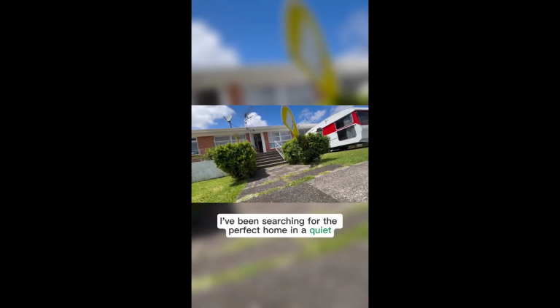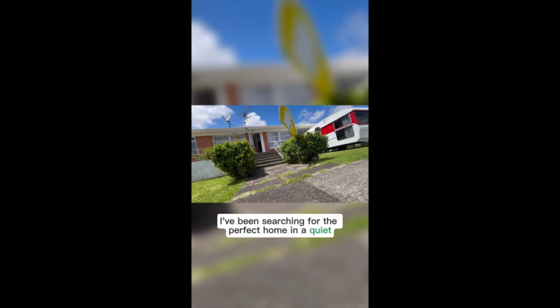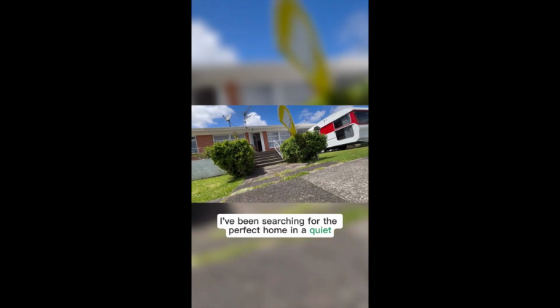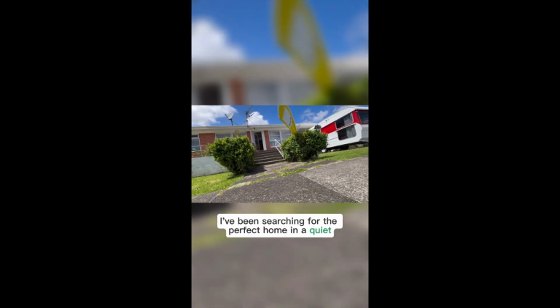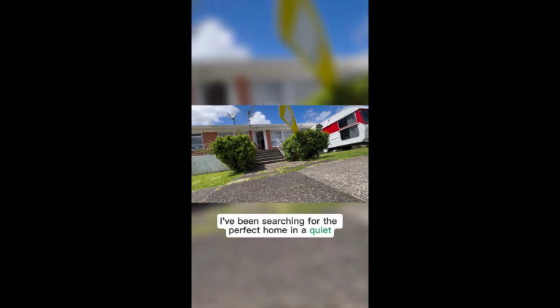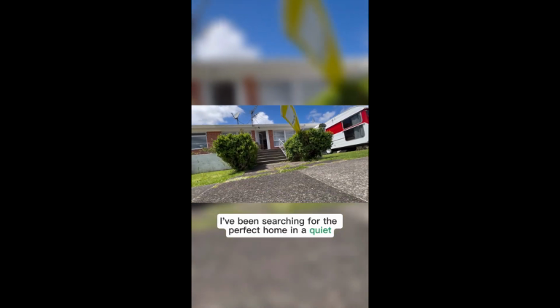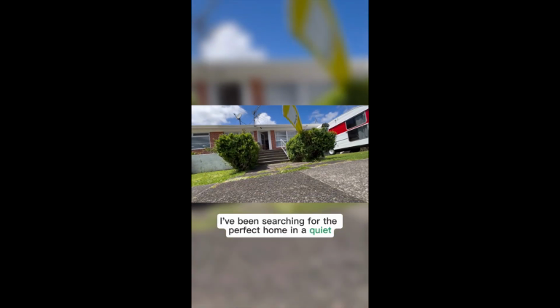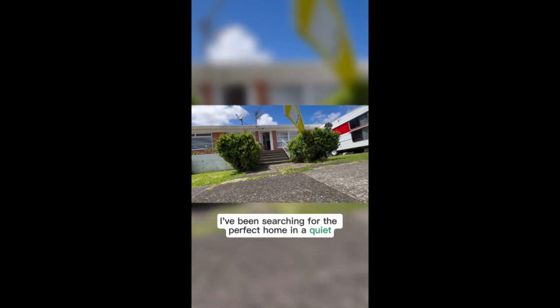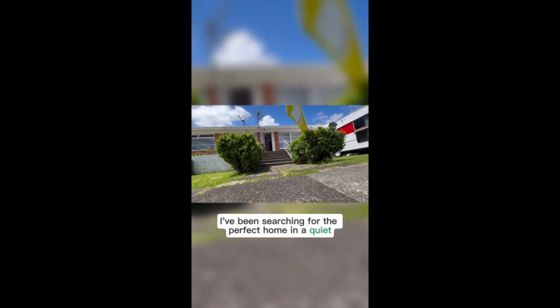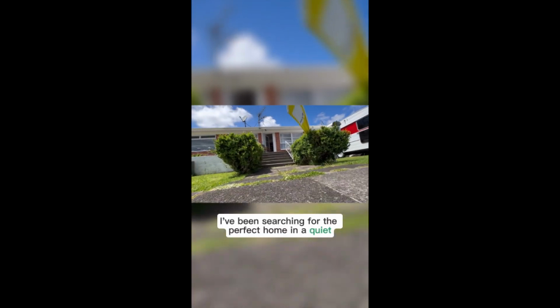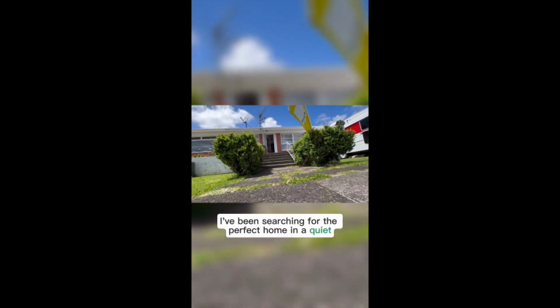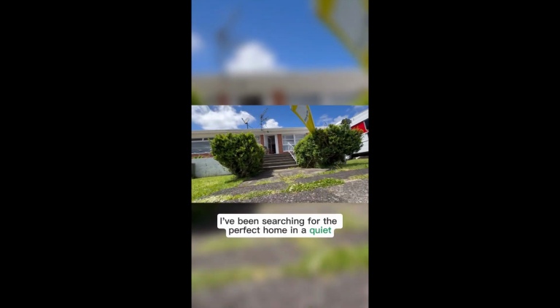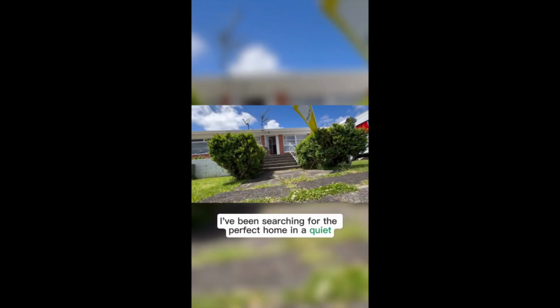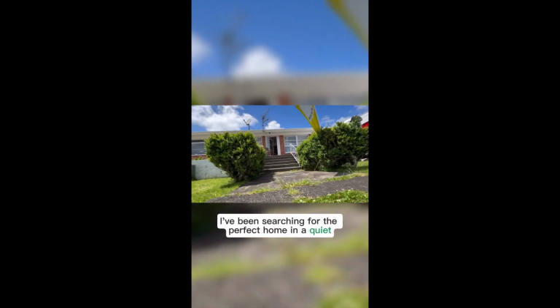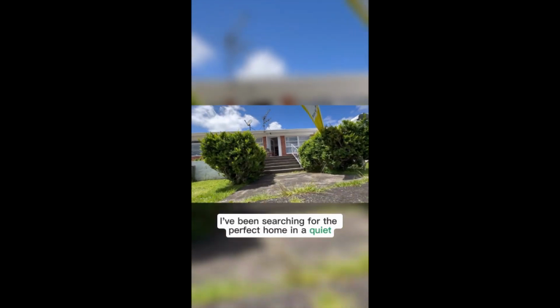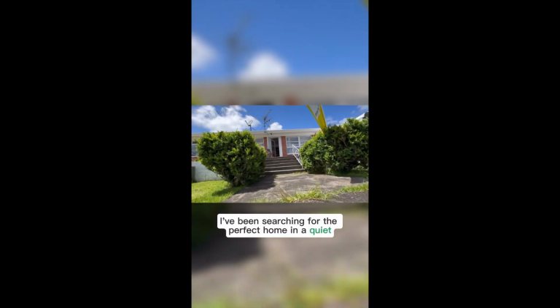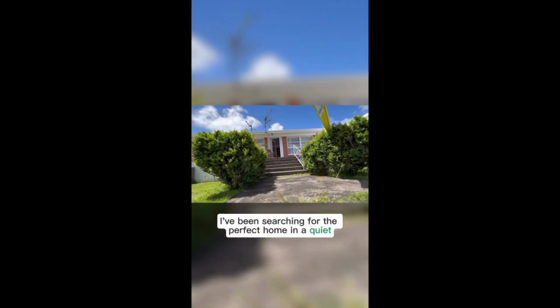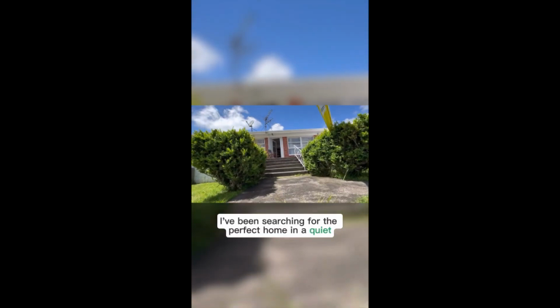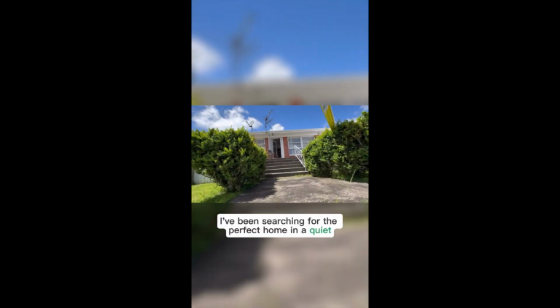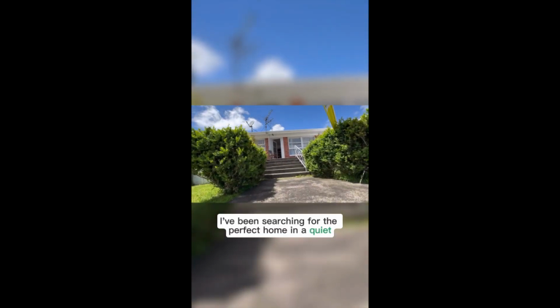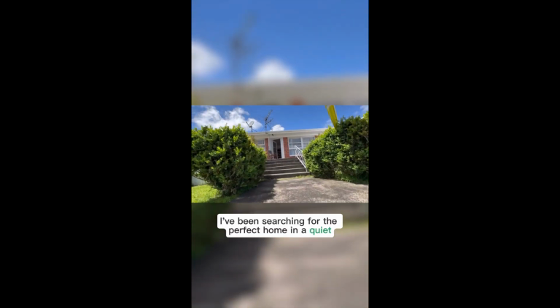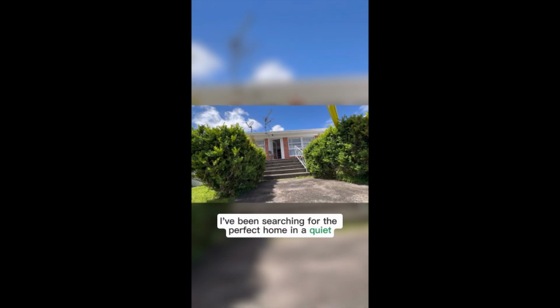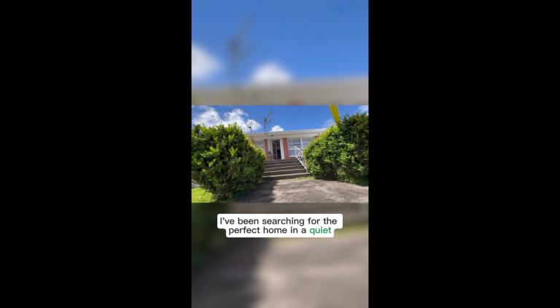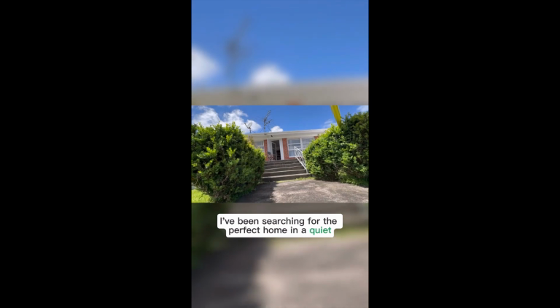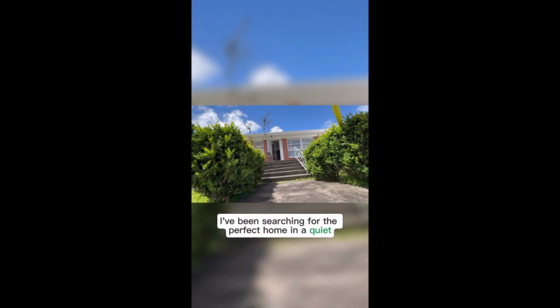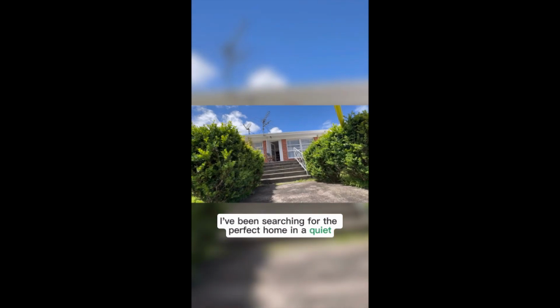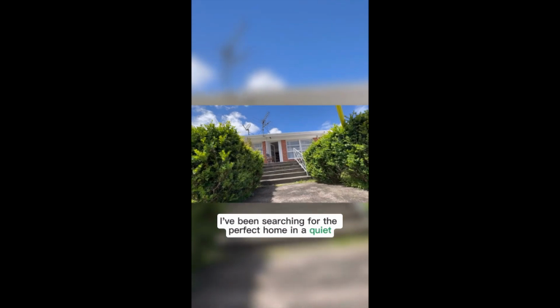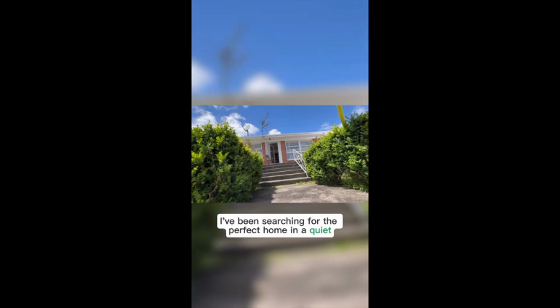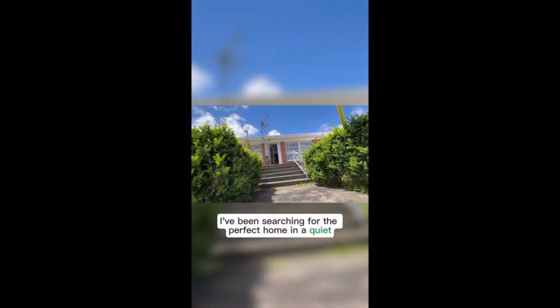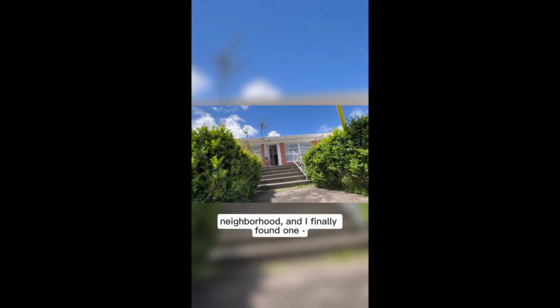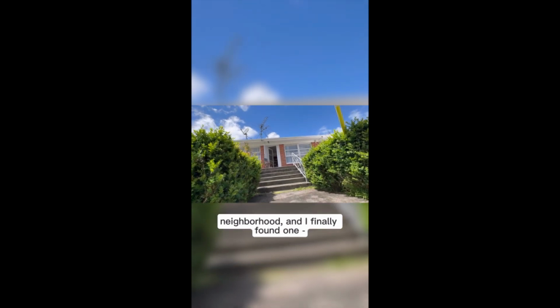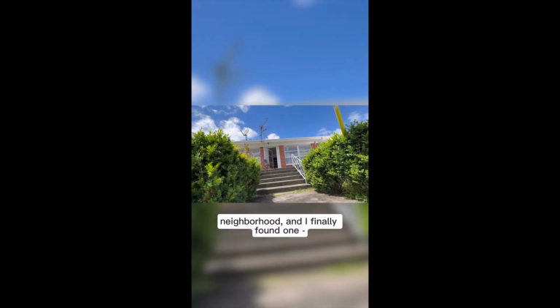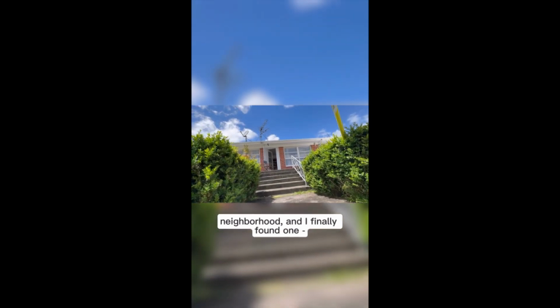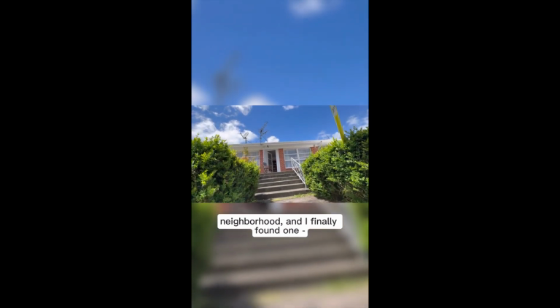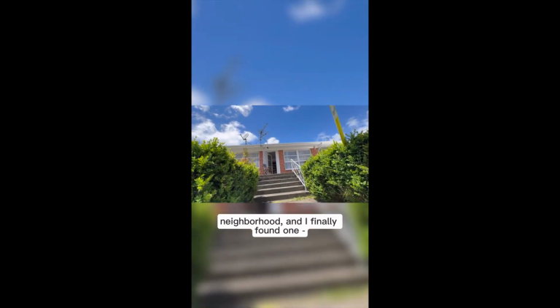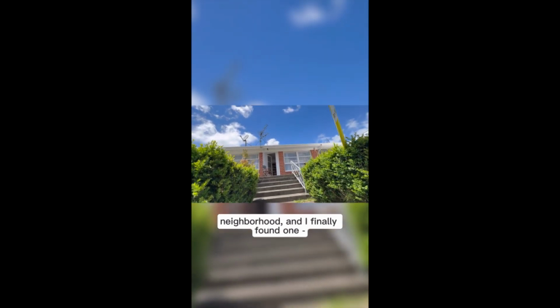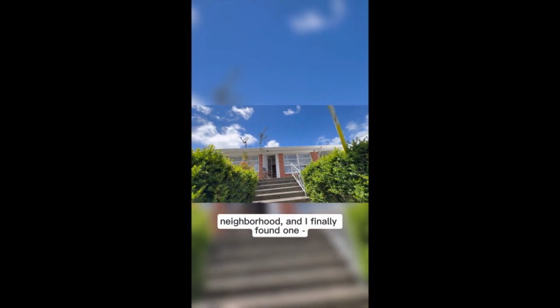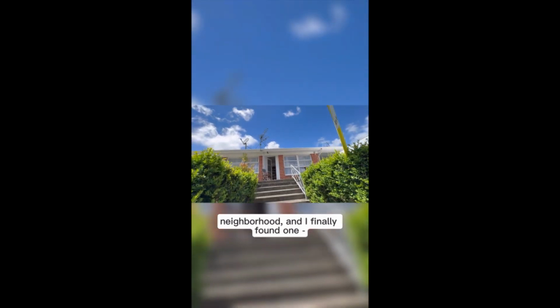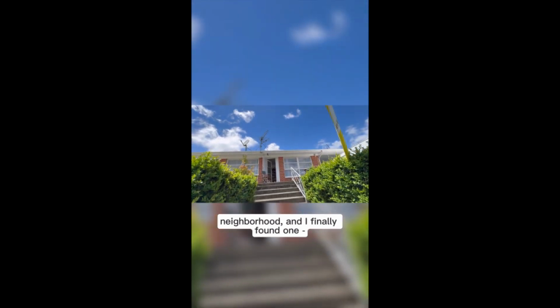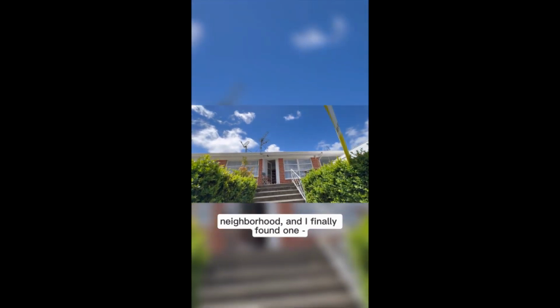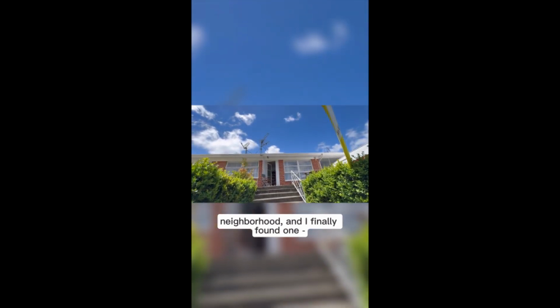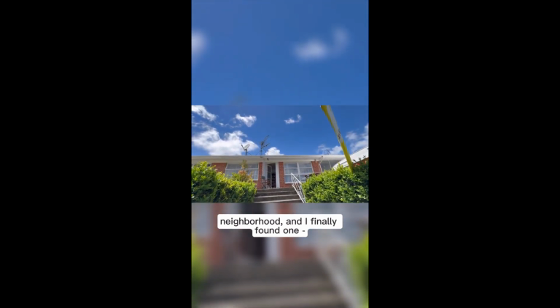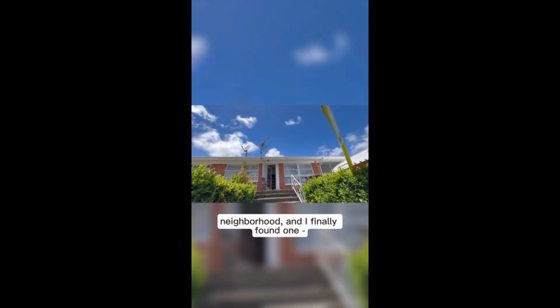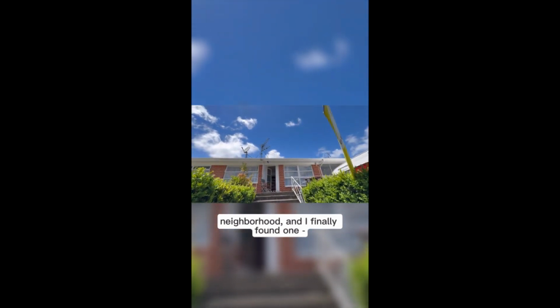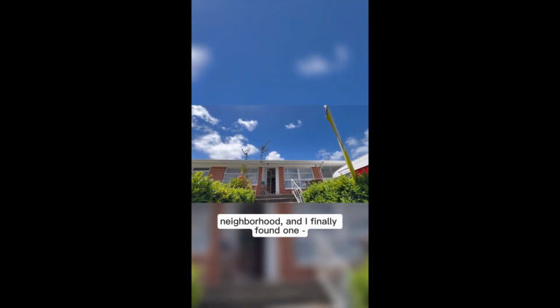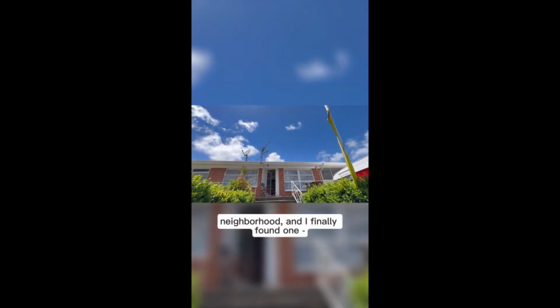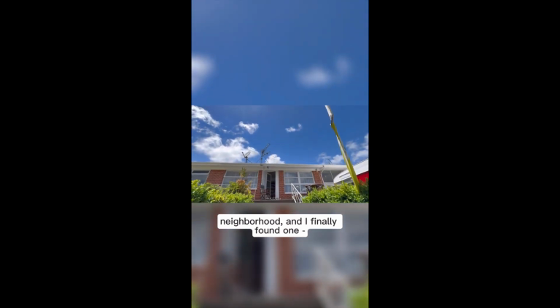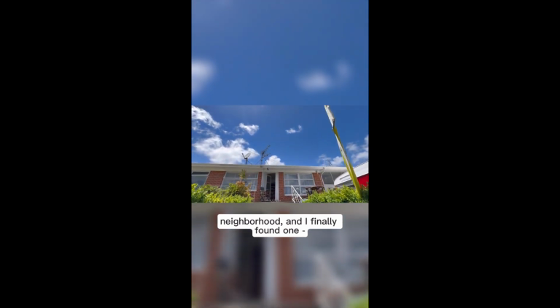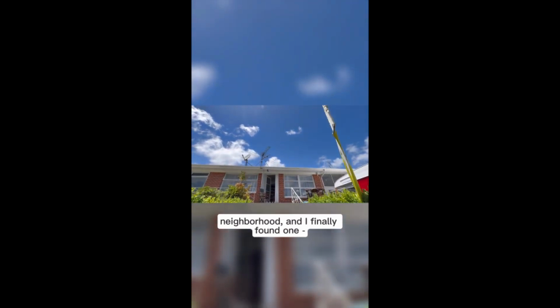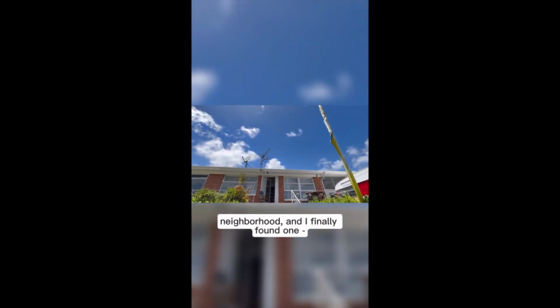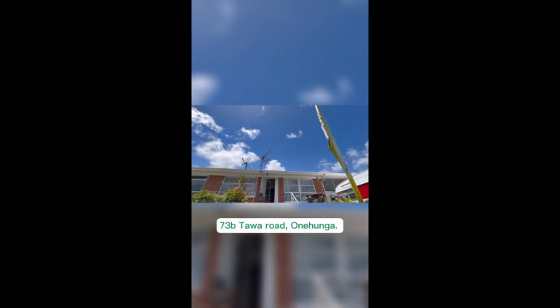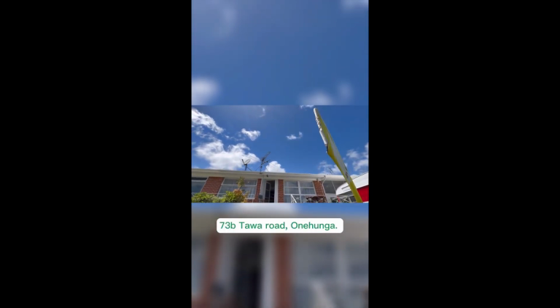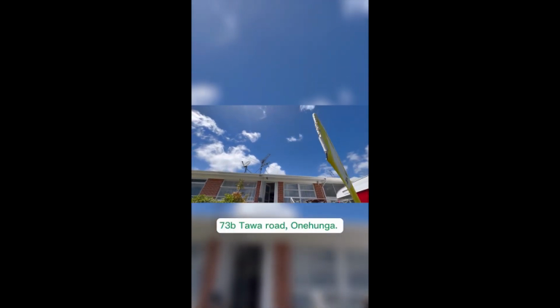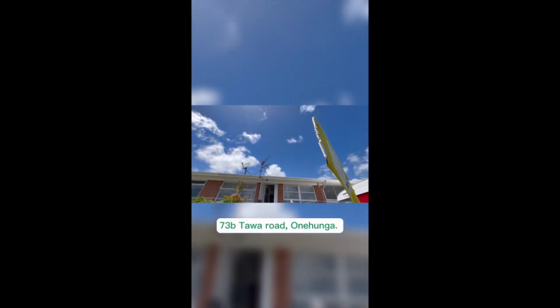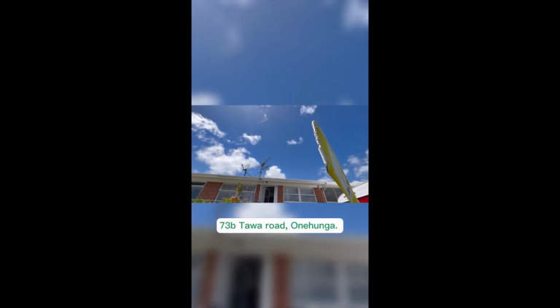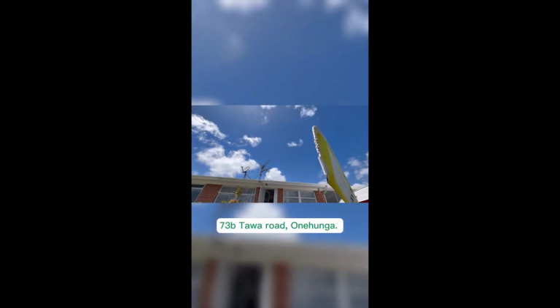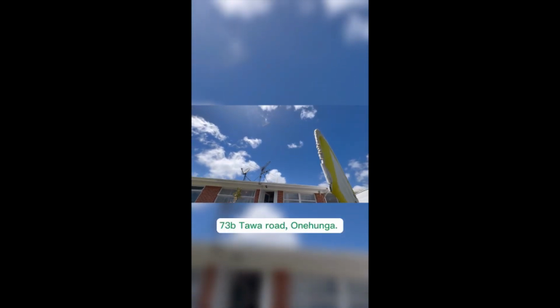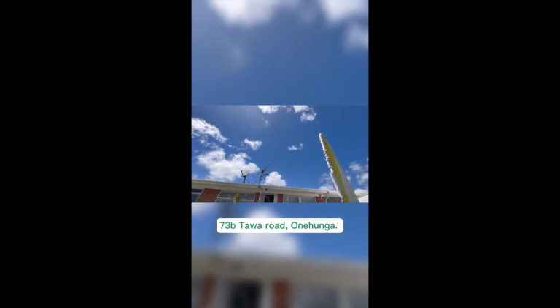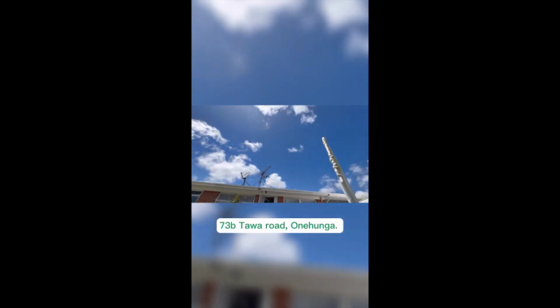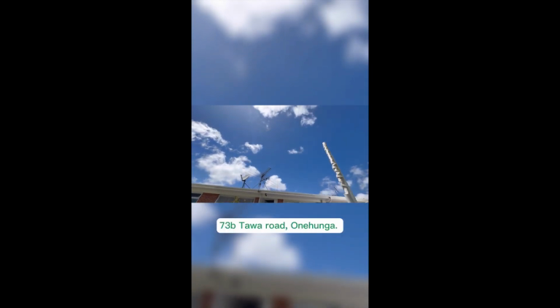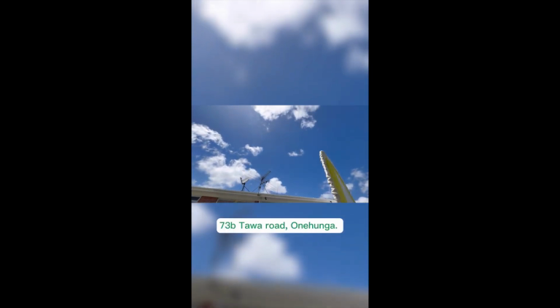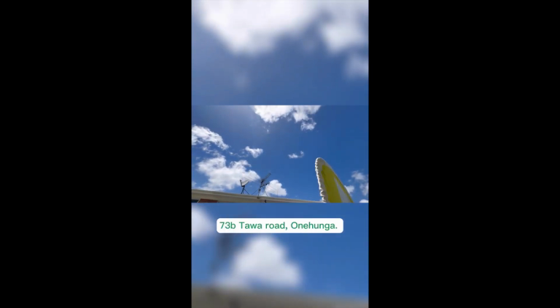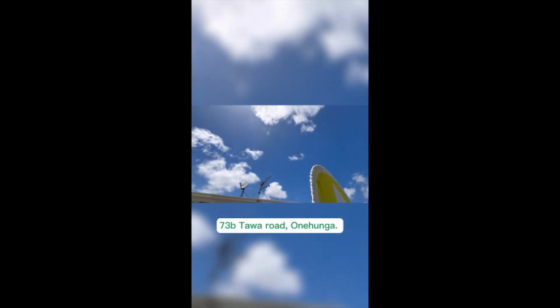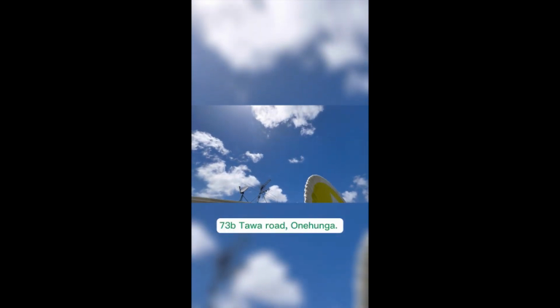I've been searching for the perfect home in a quiet neighborhood, and I finally found one. 73 Tawa Road, Onehunga.